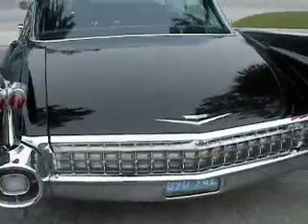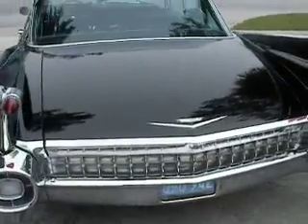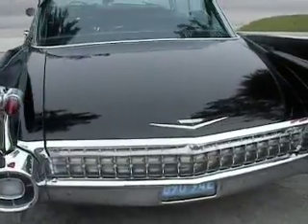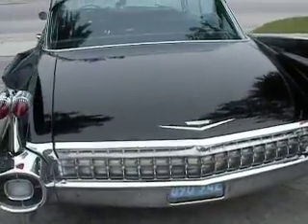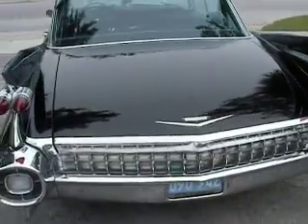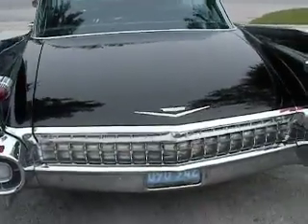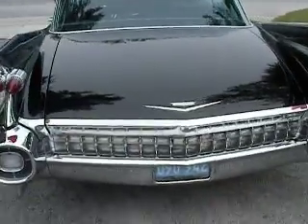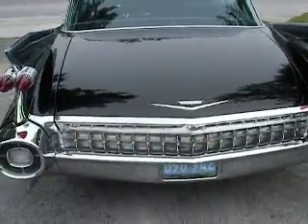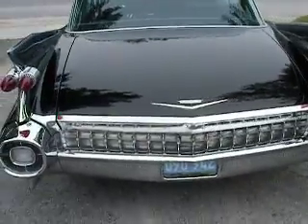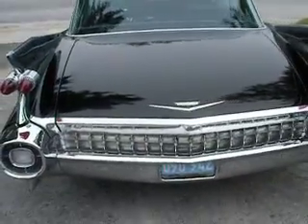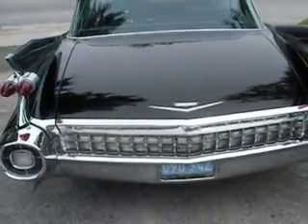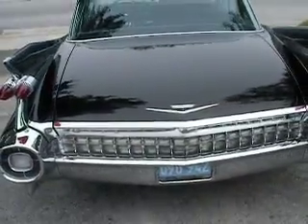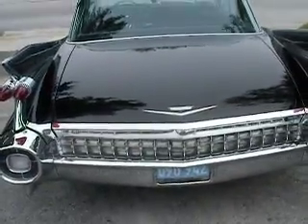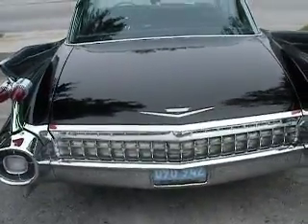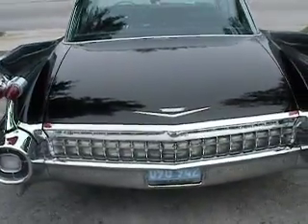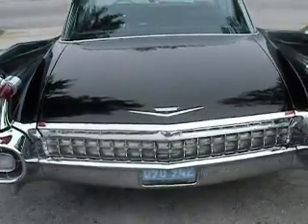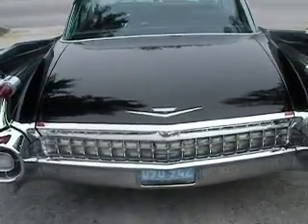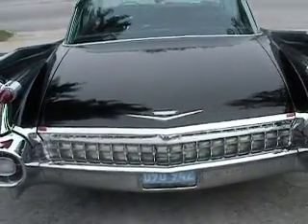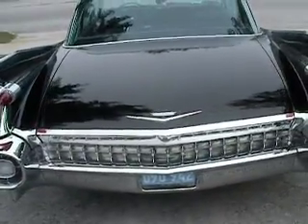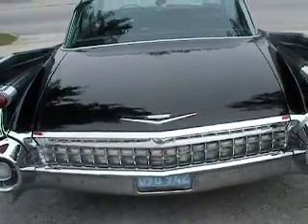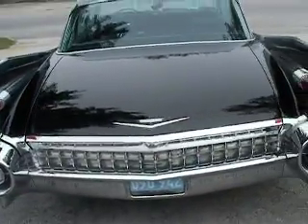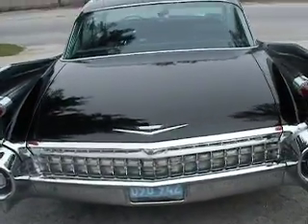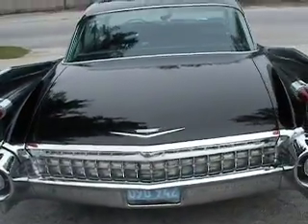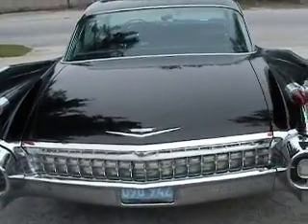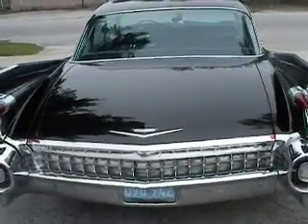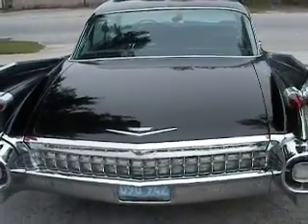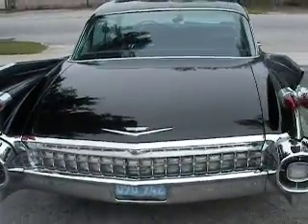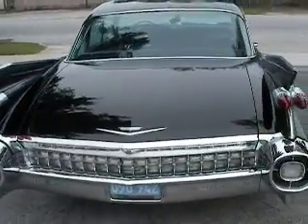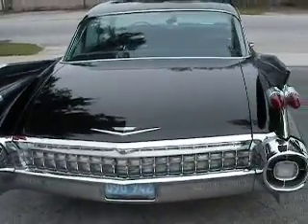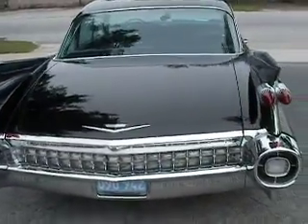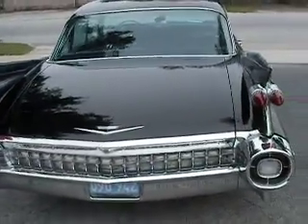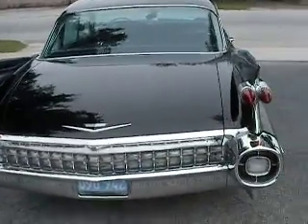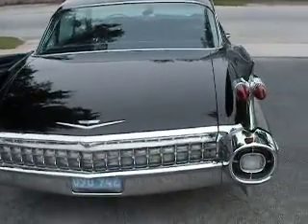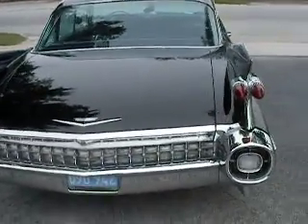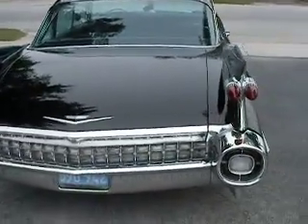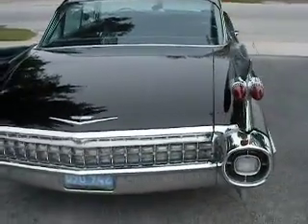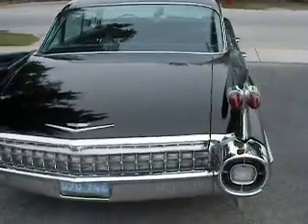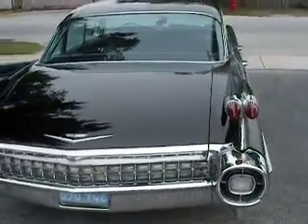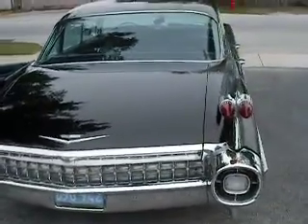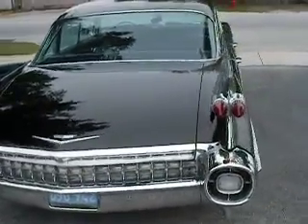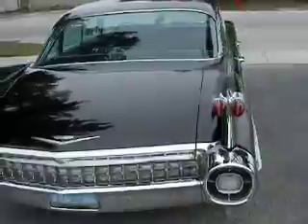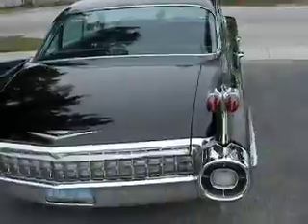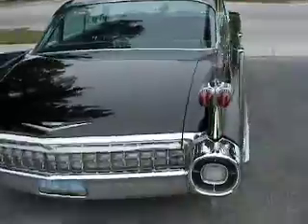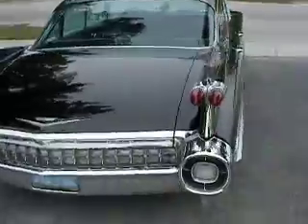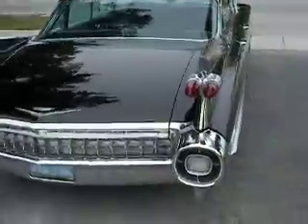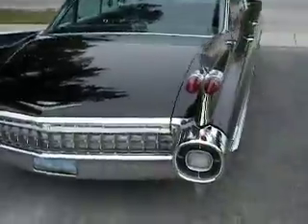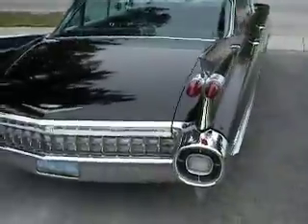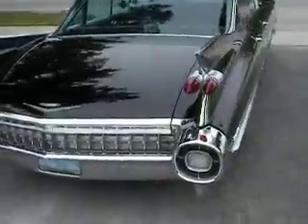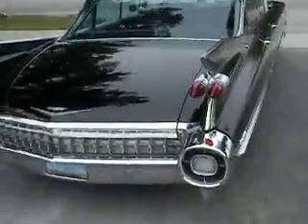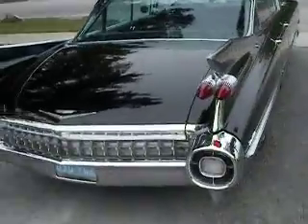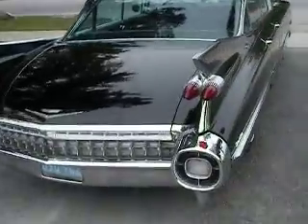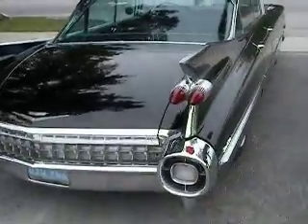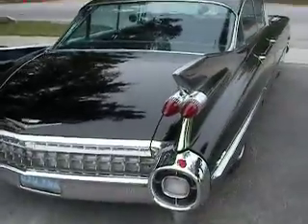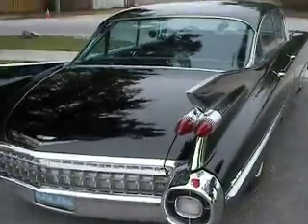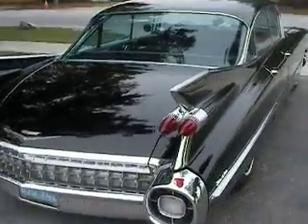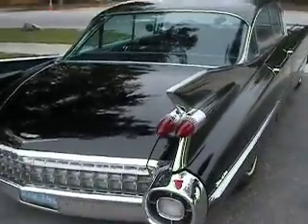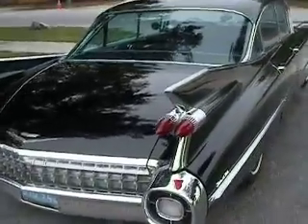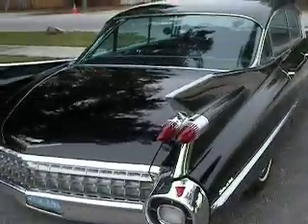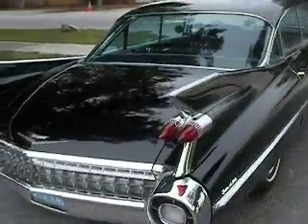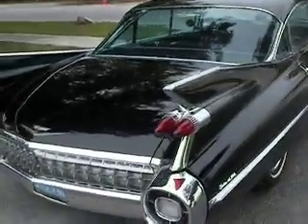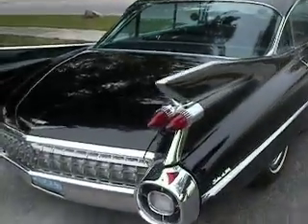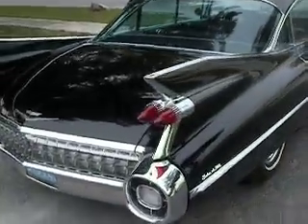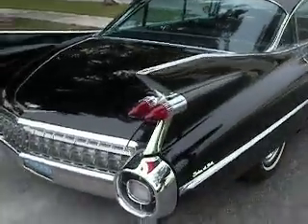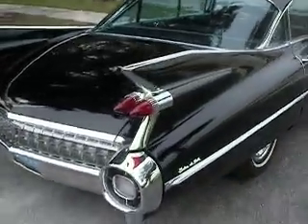Still shines pretty good for a 51-year-old car. Still the original lacquer on it, too.